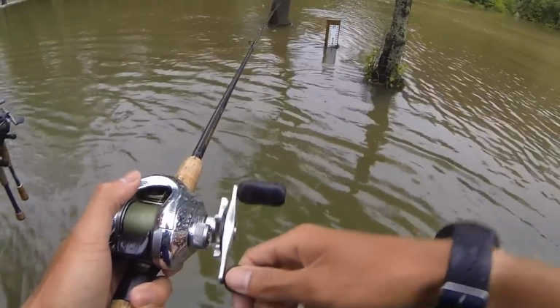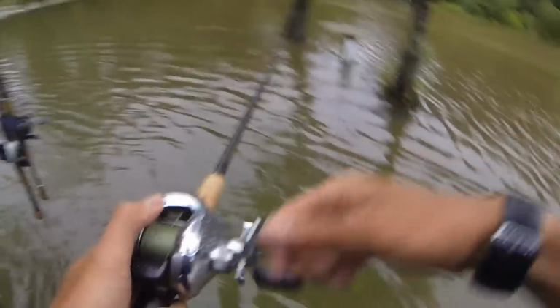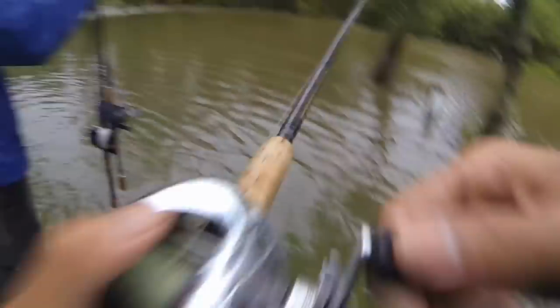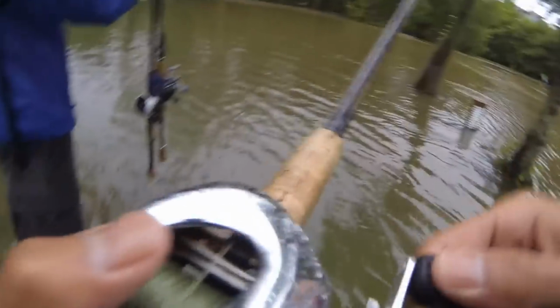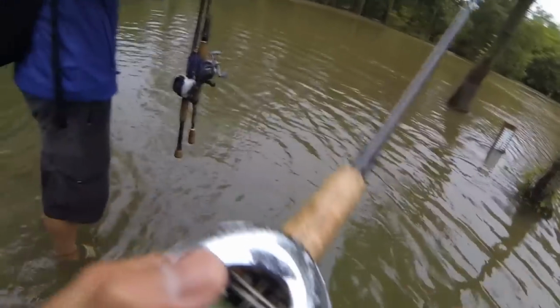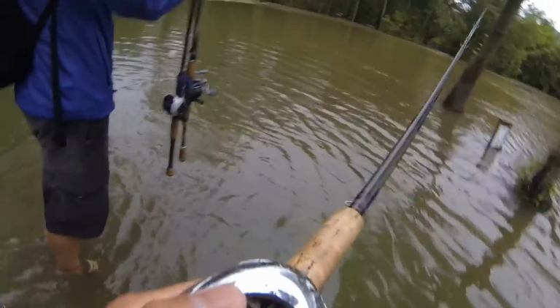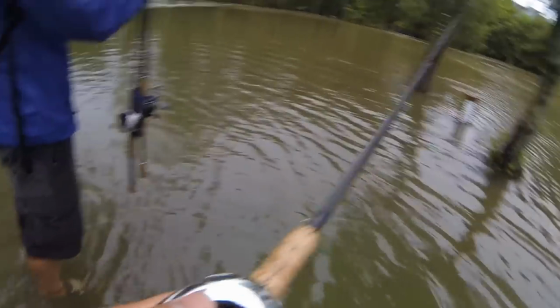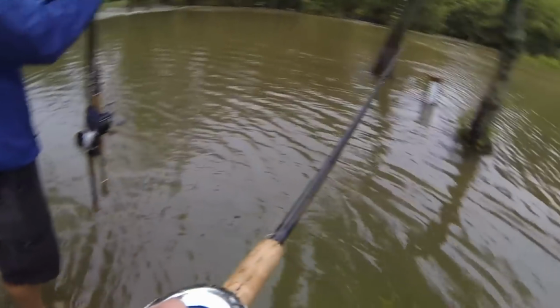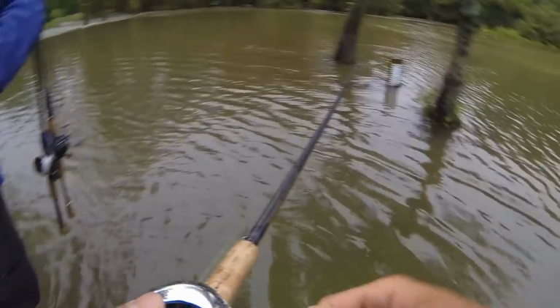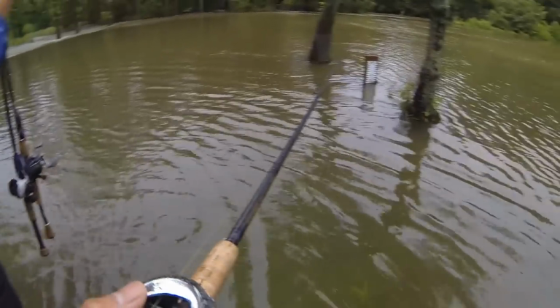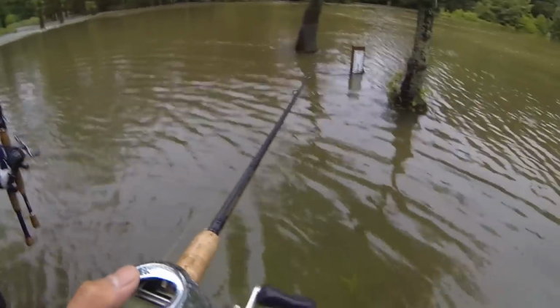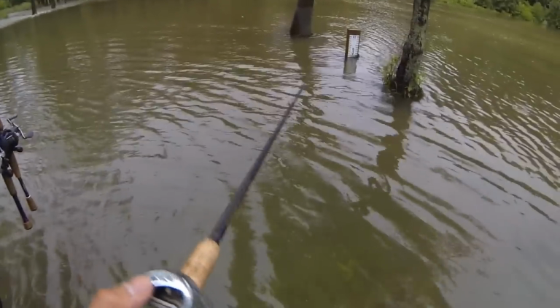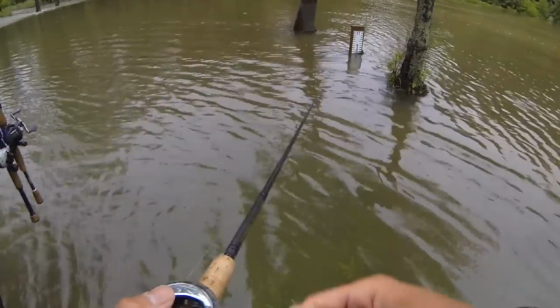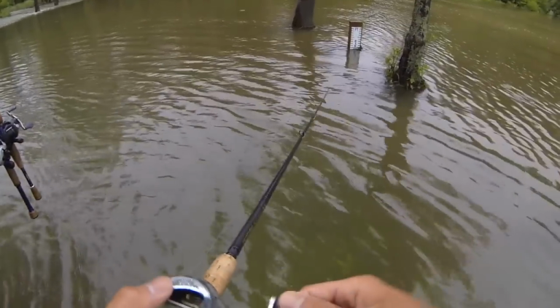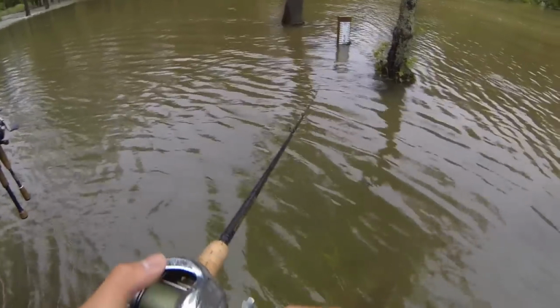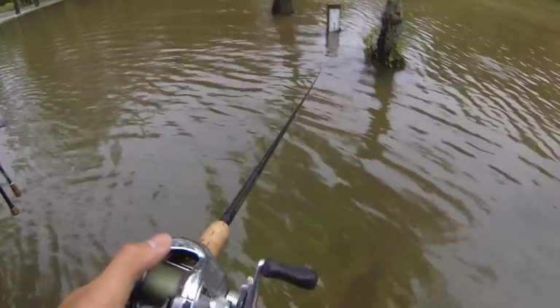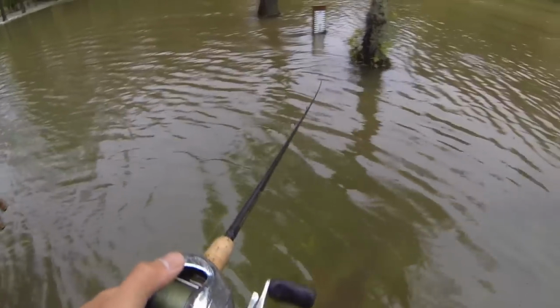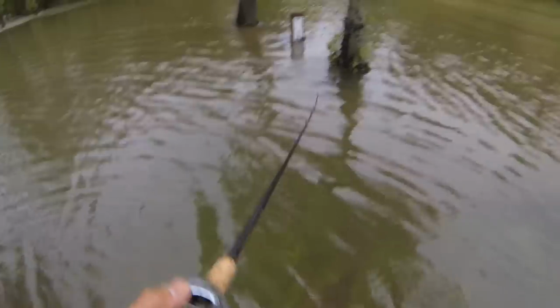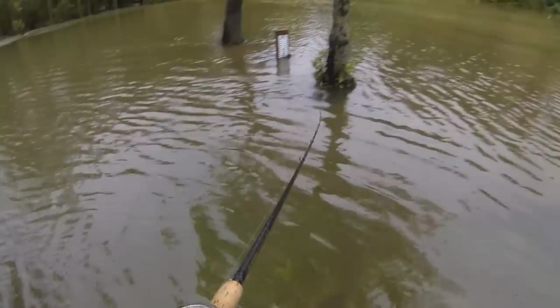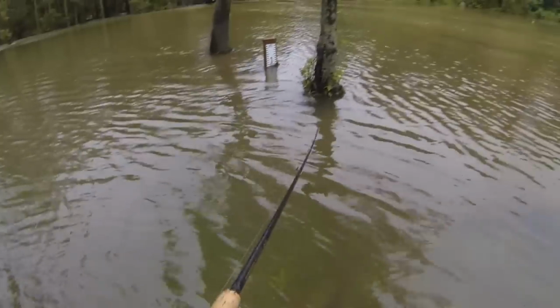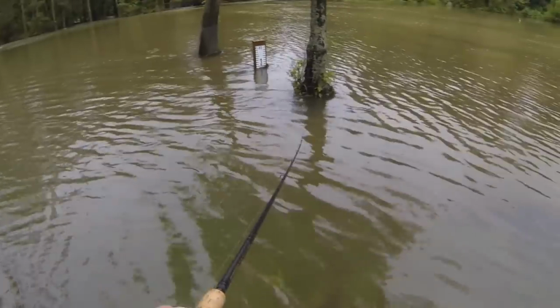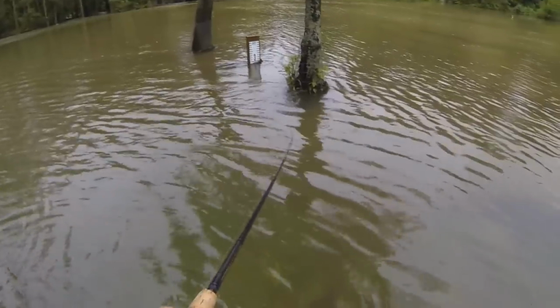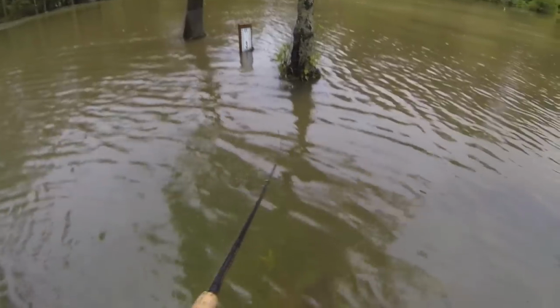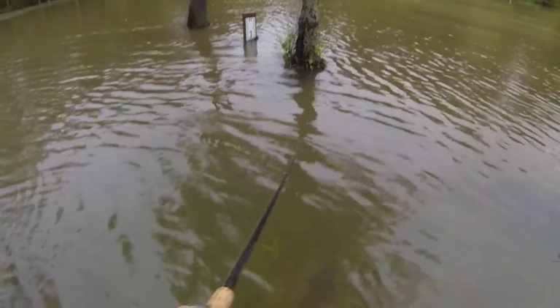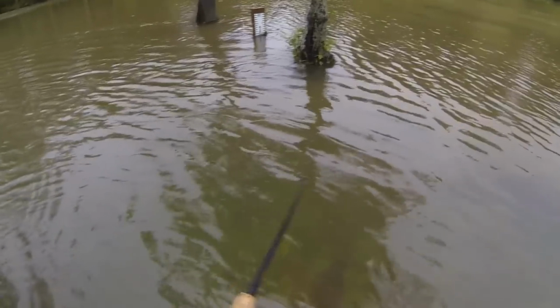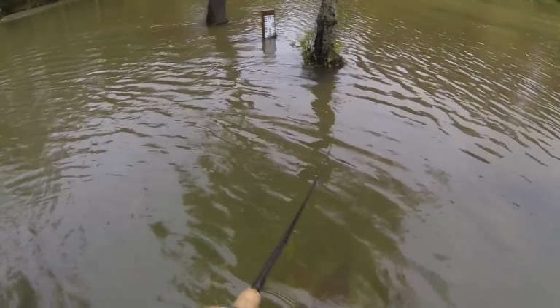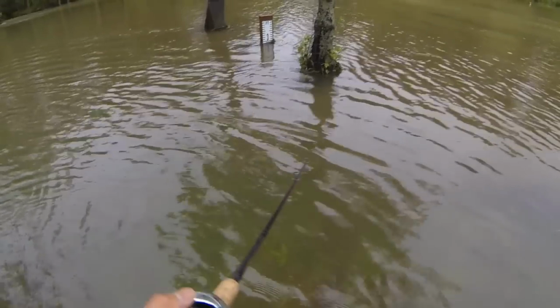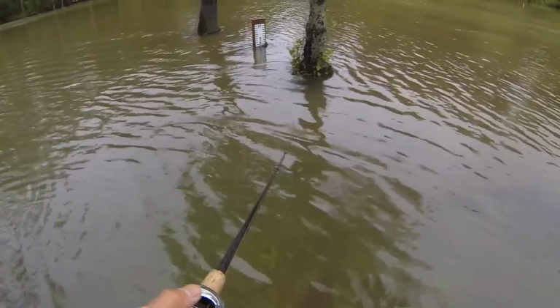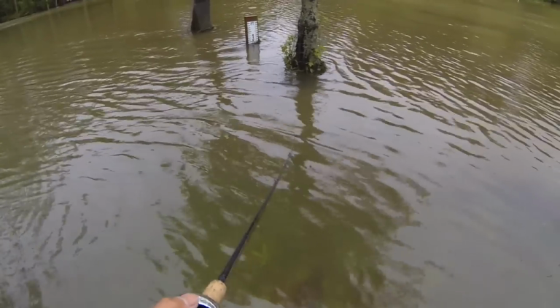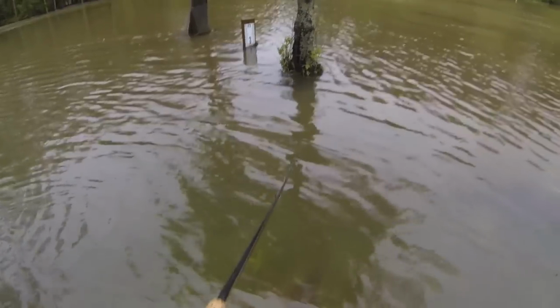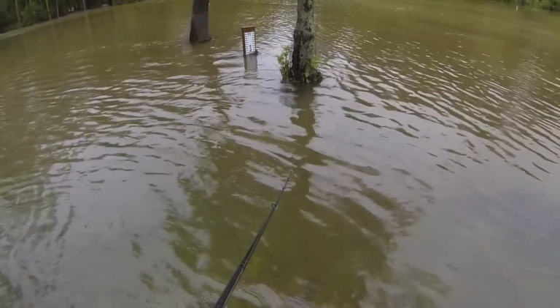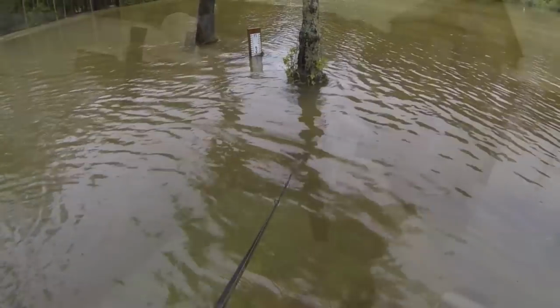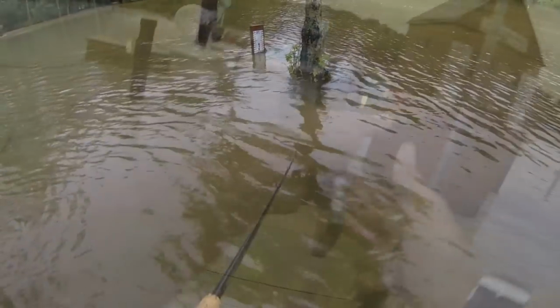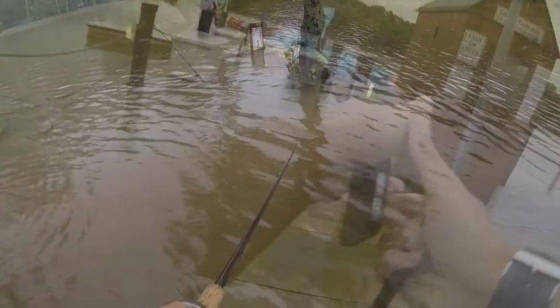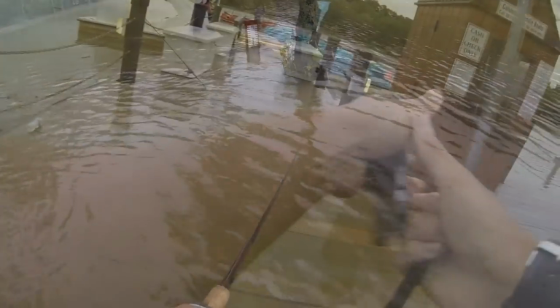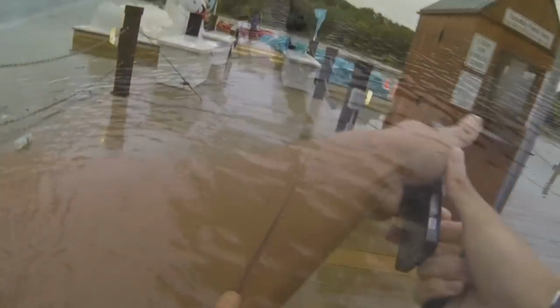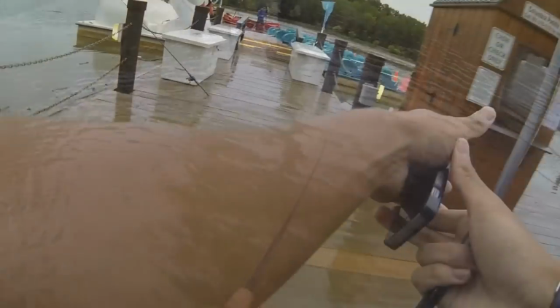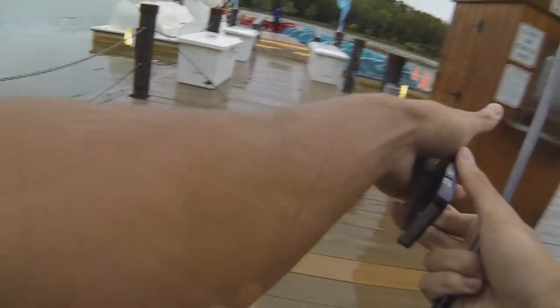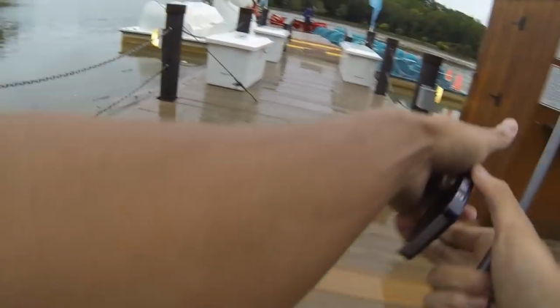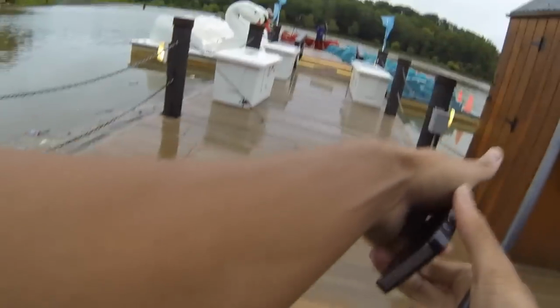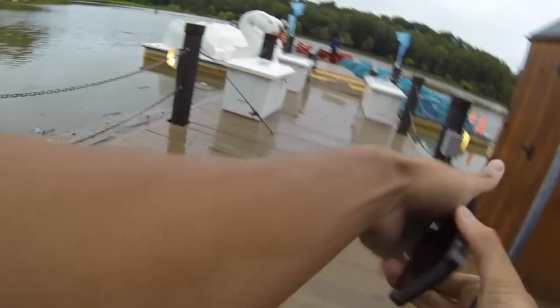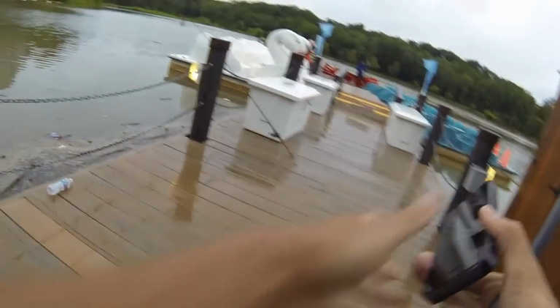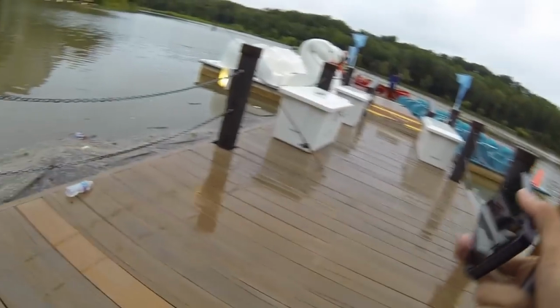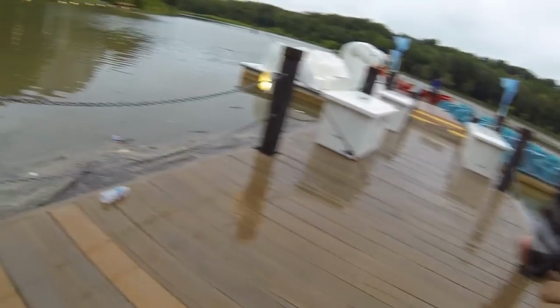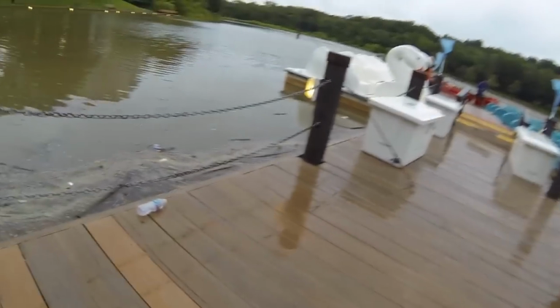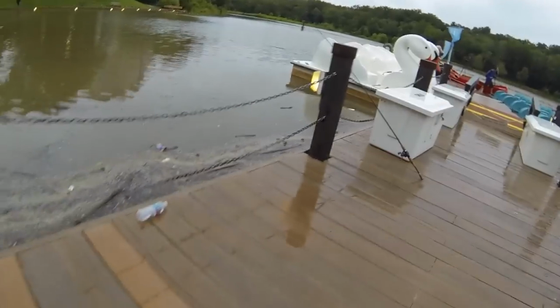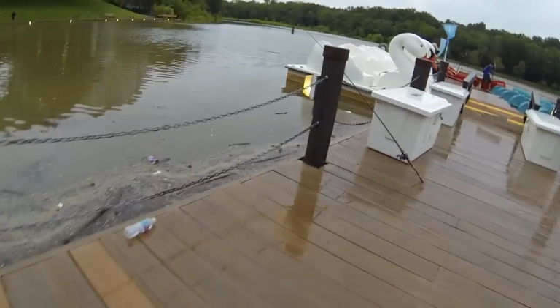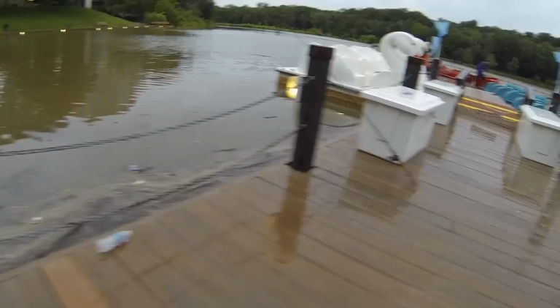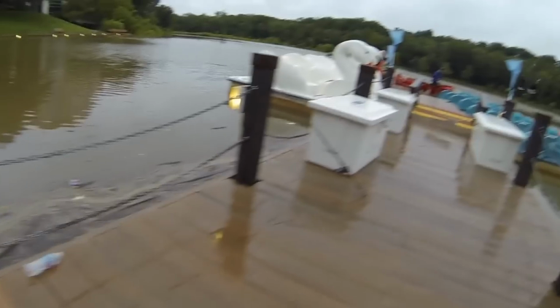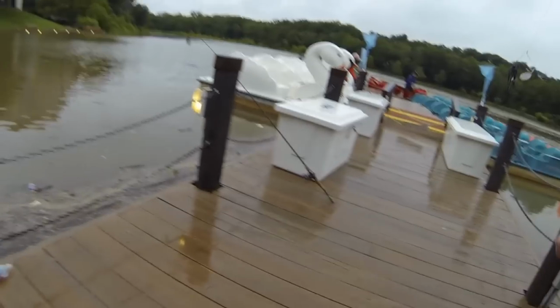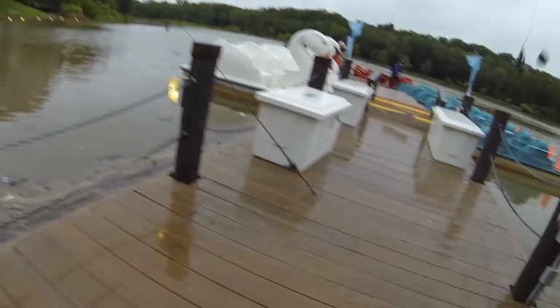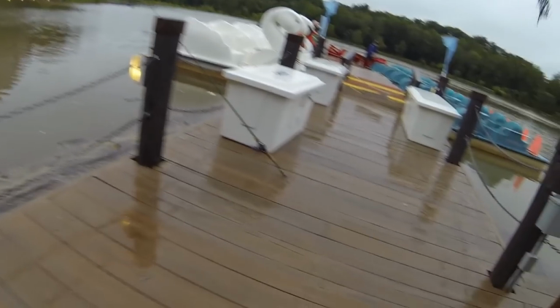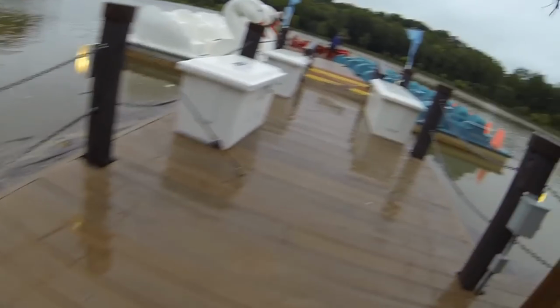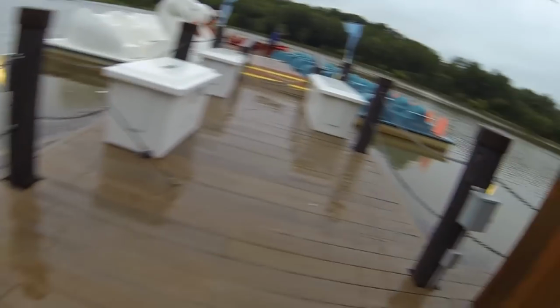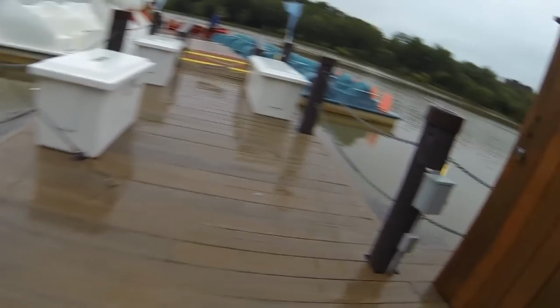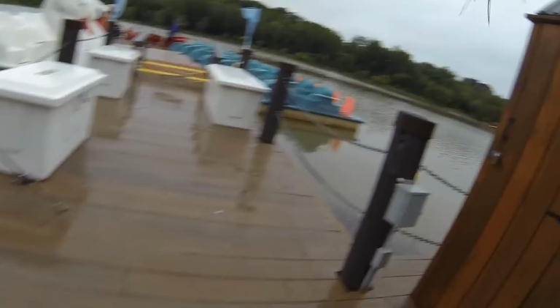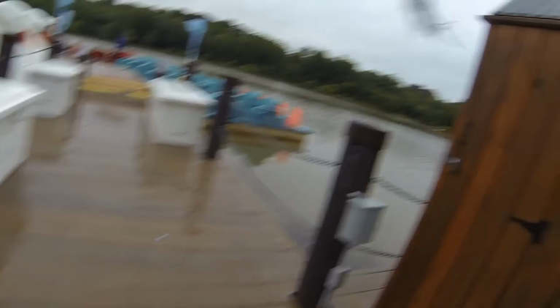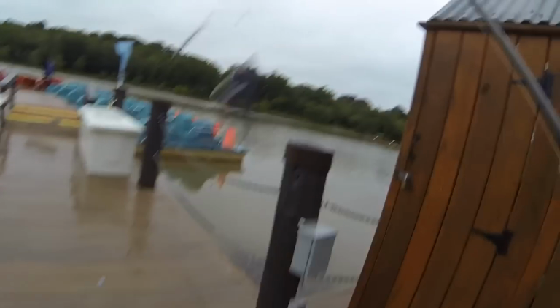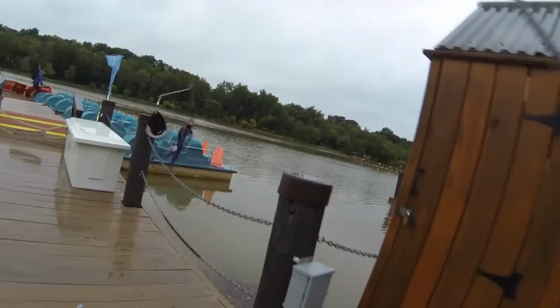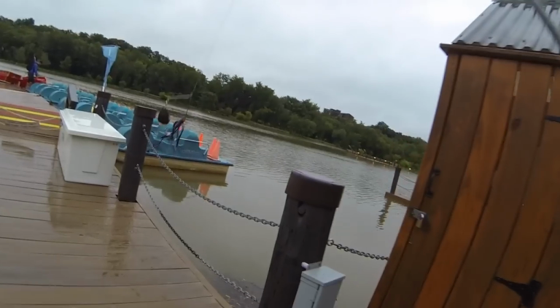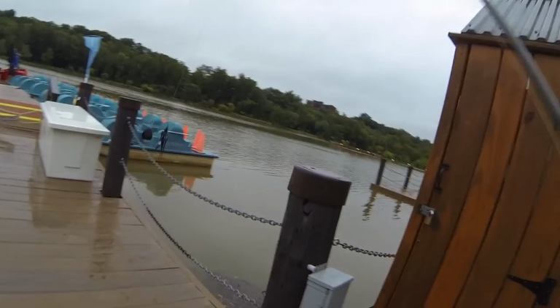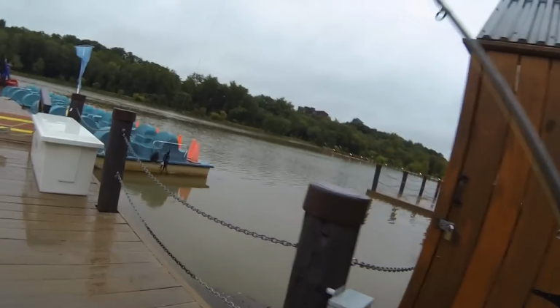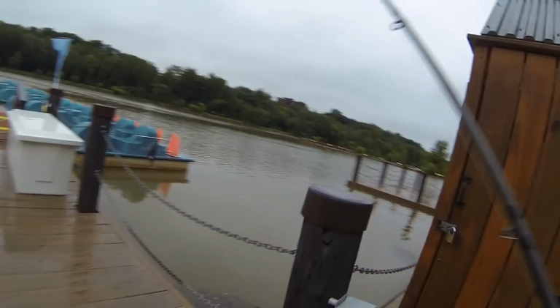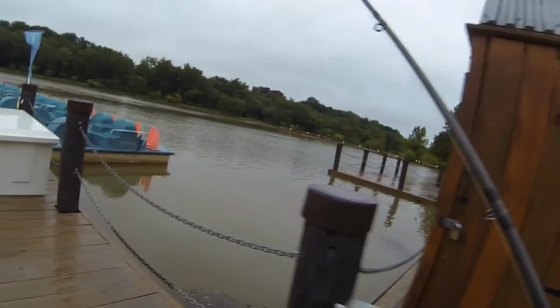Whoa! Psych, just kidding. Trying to find some clear water. No luck yet.